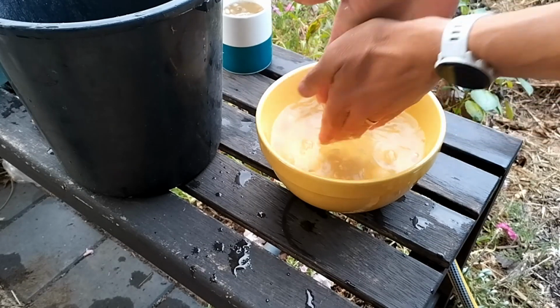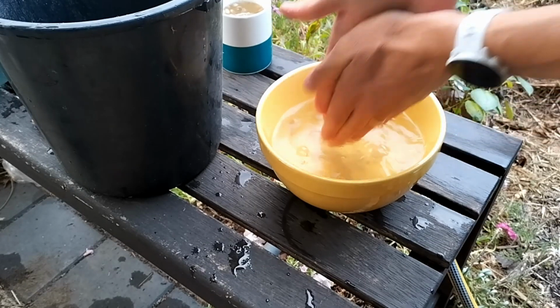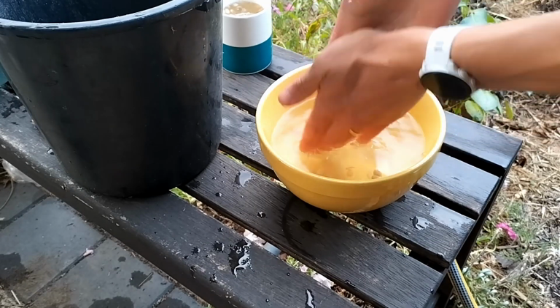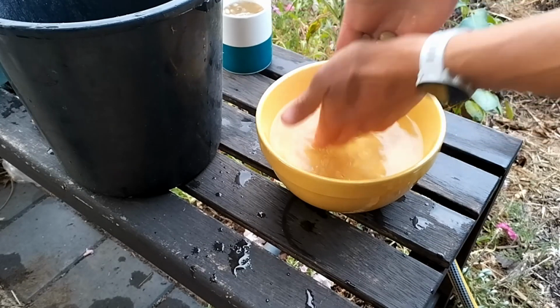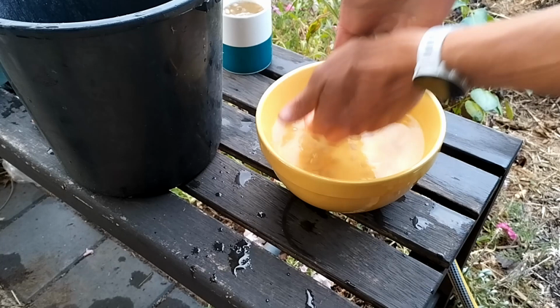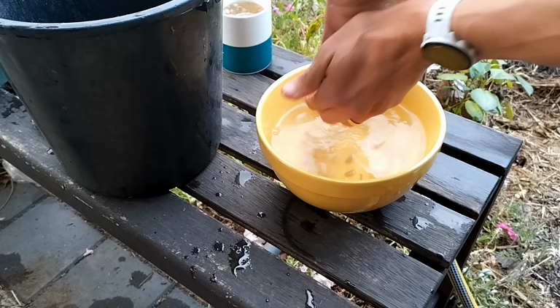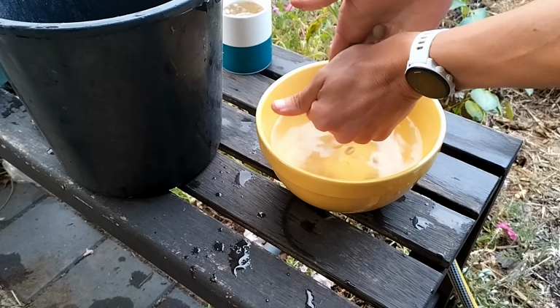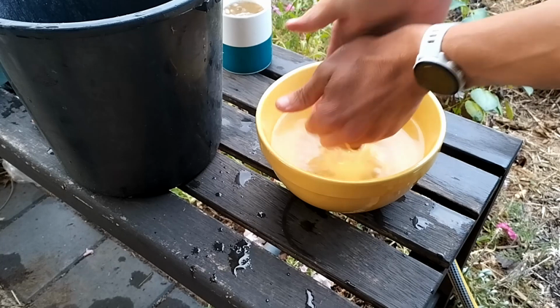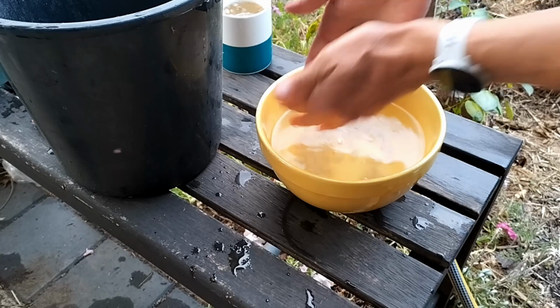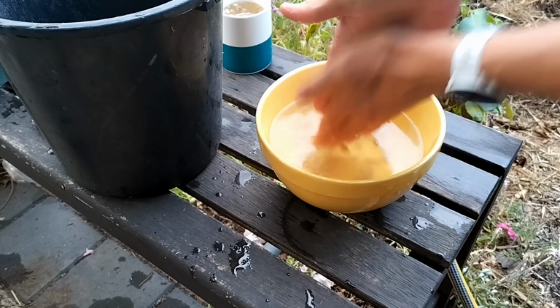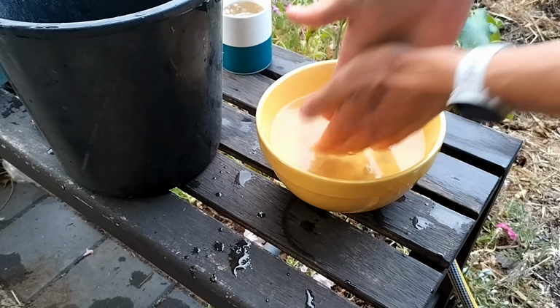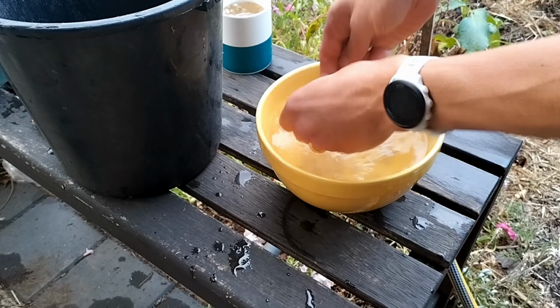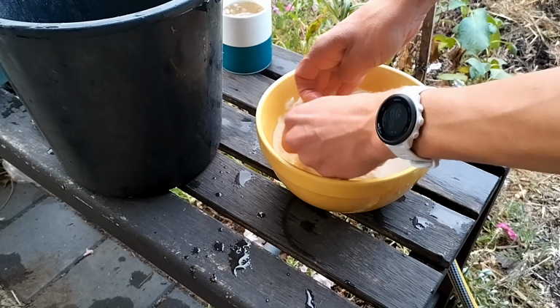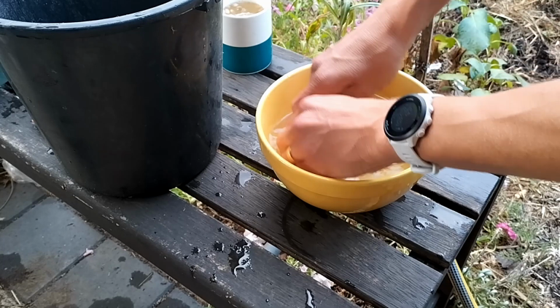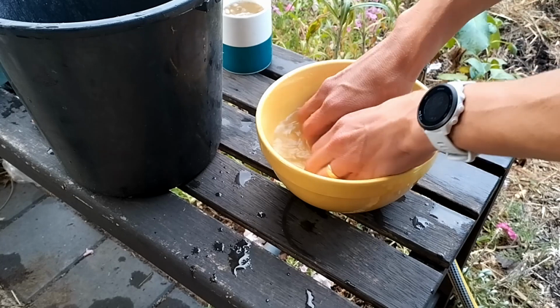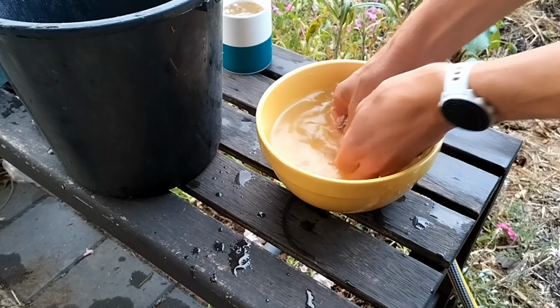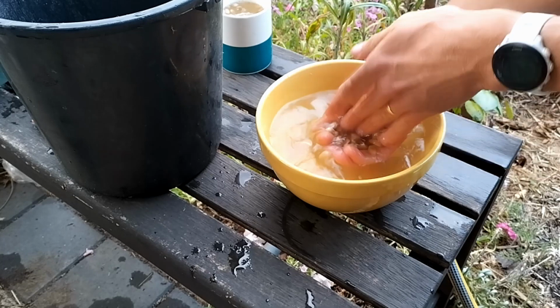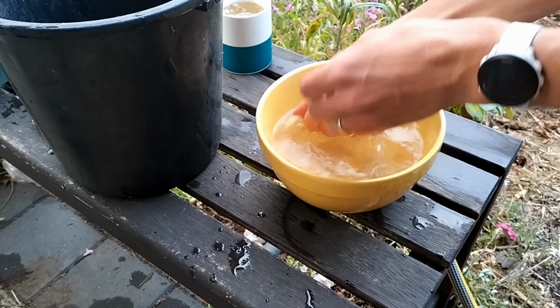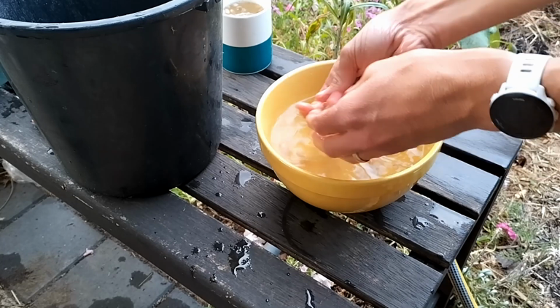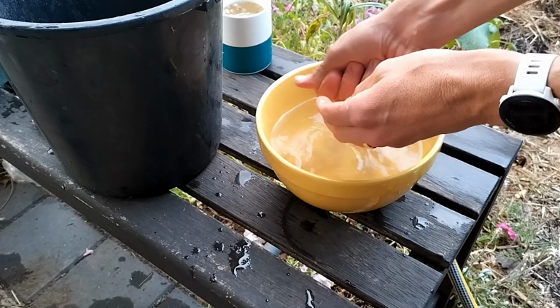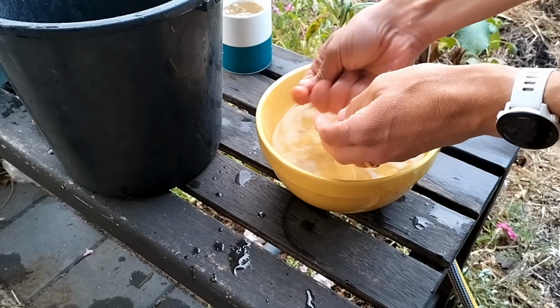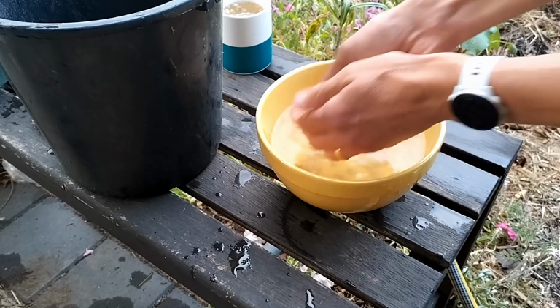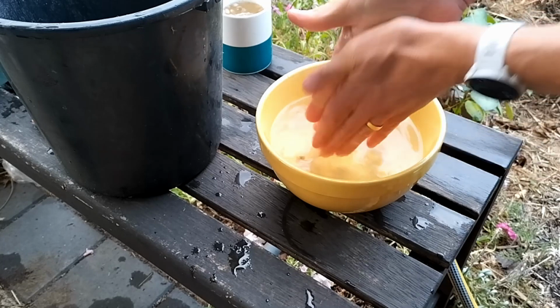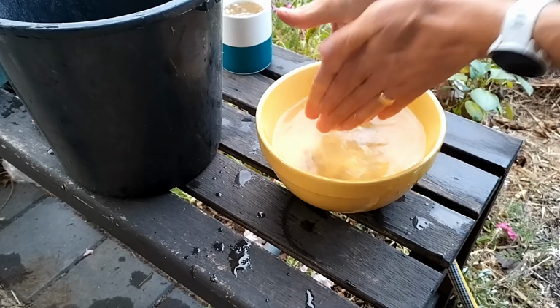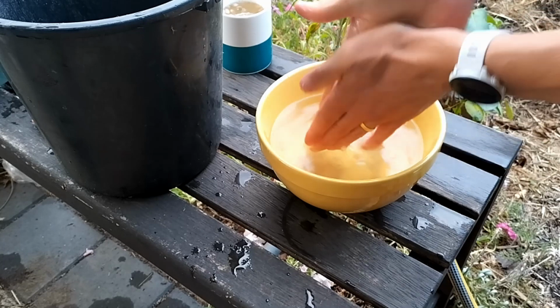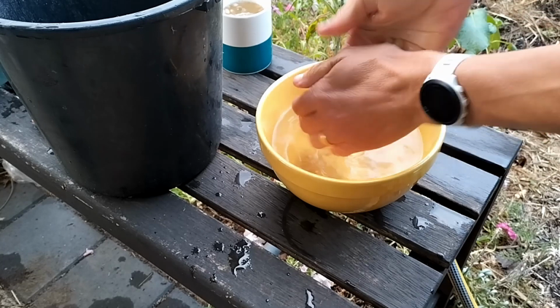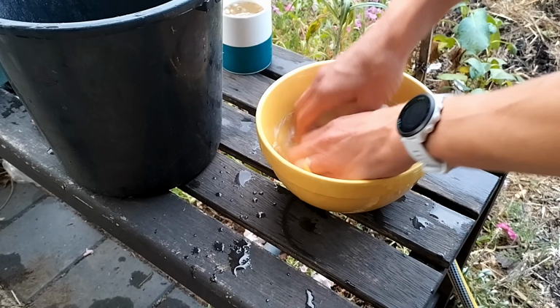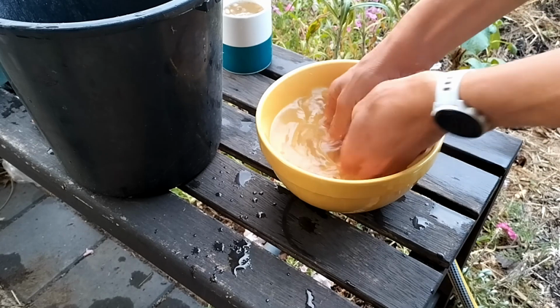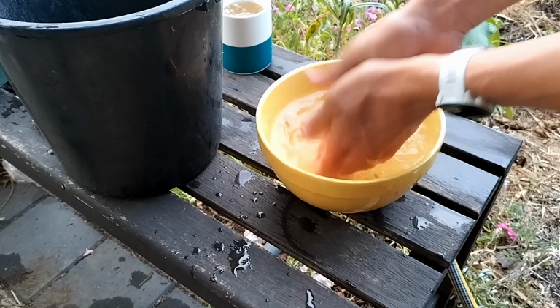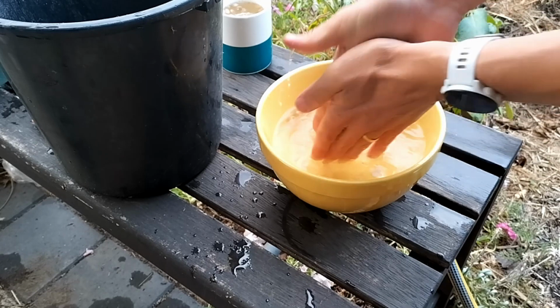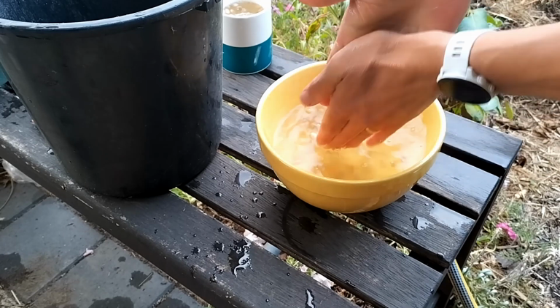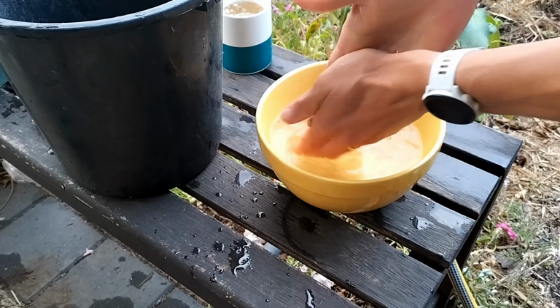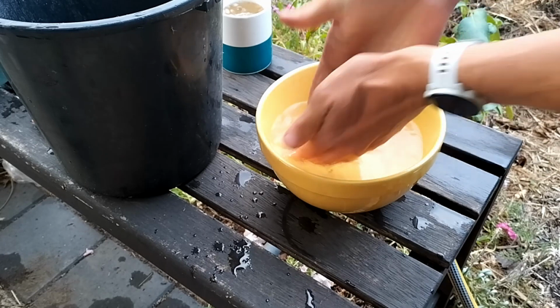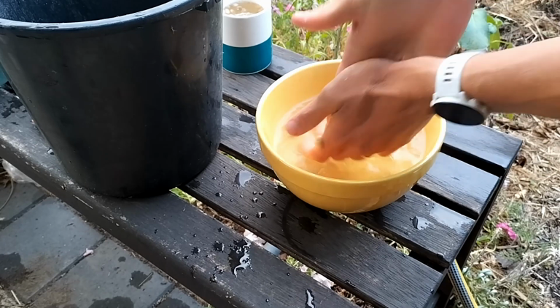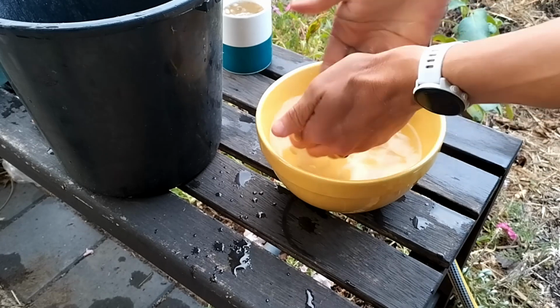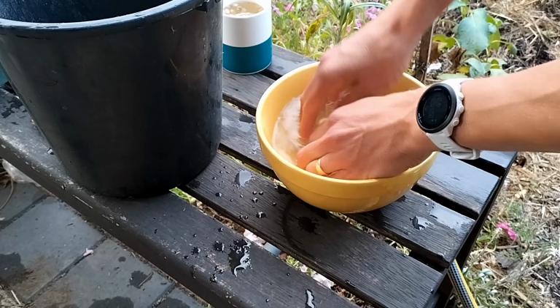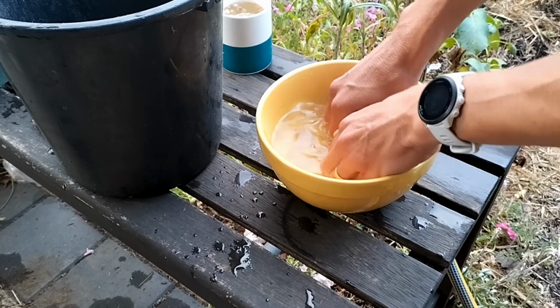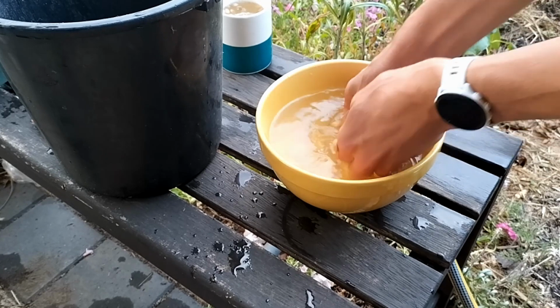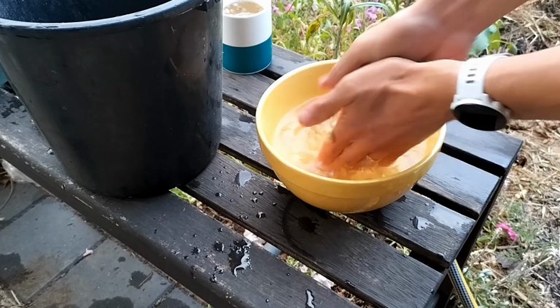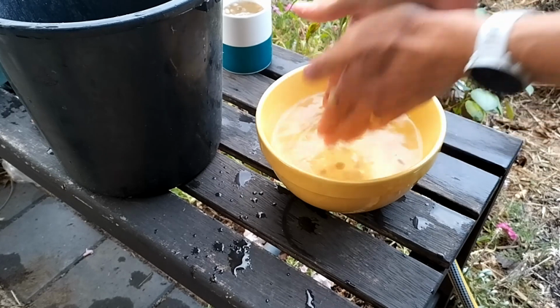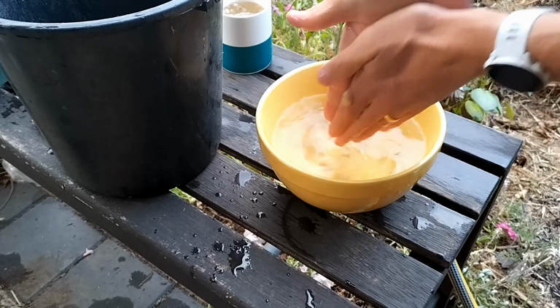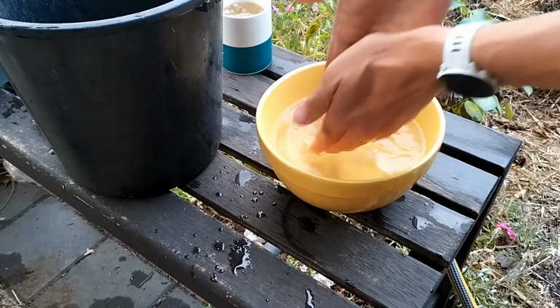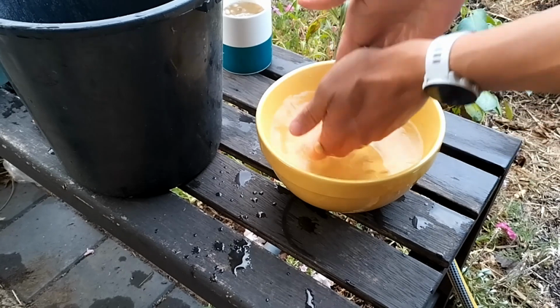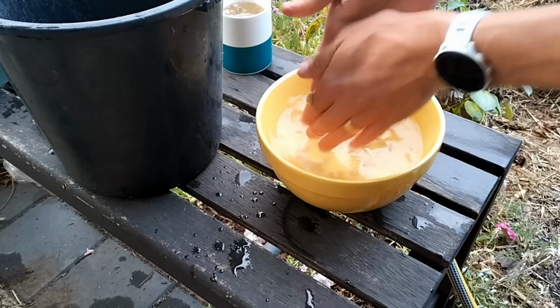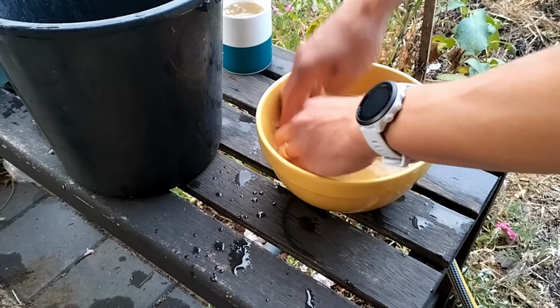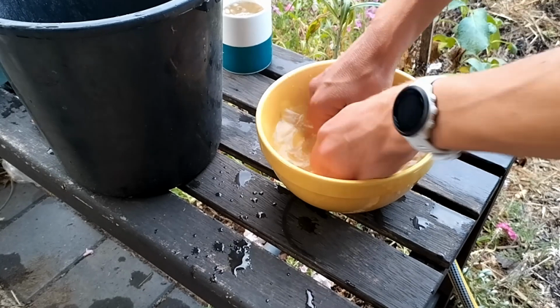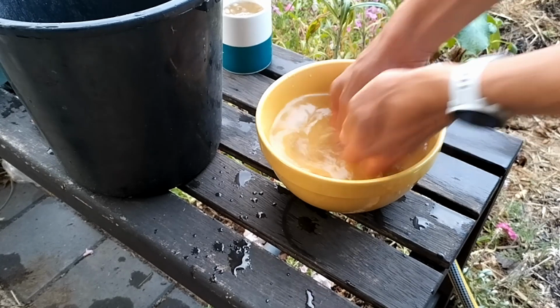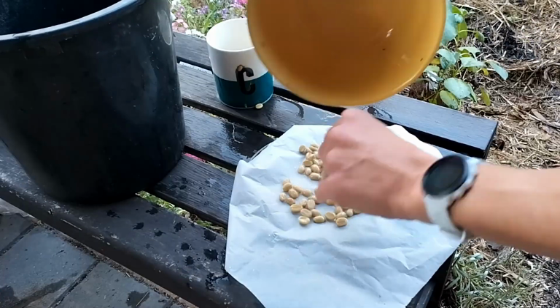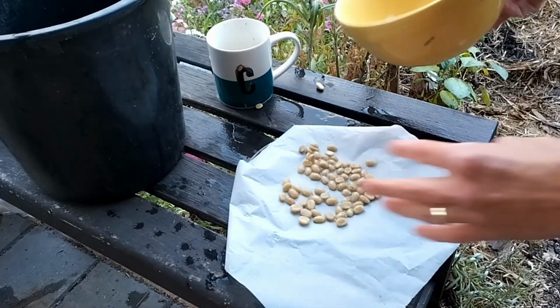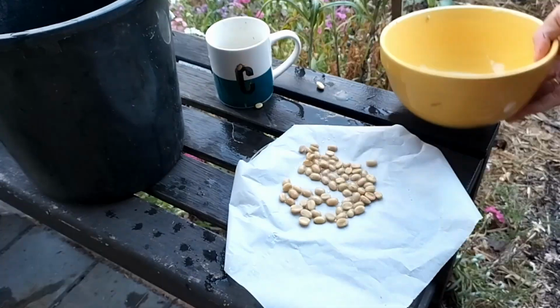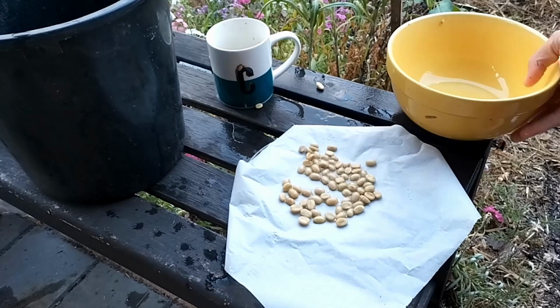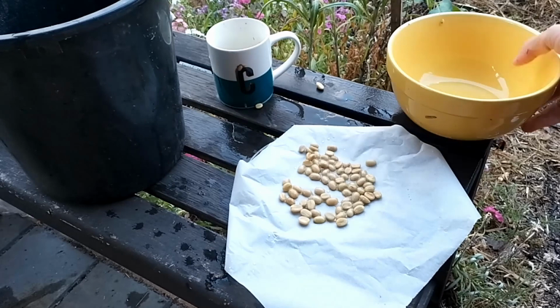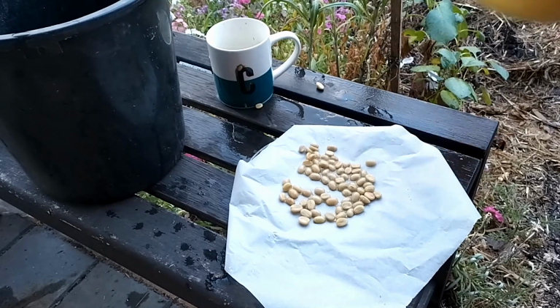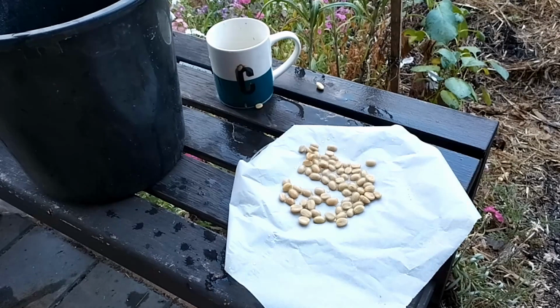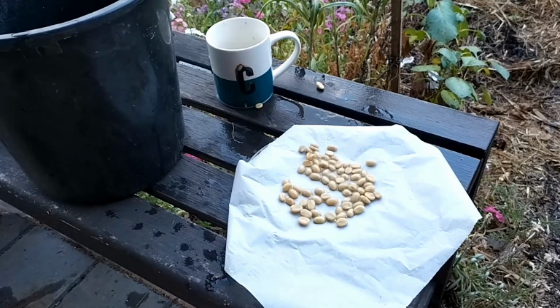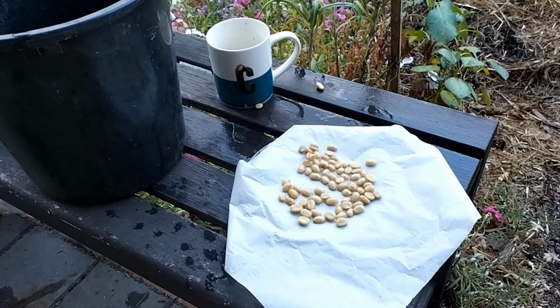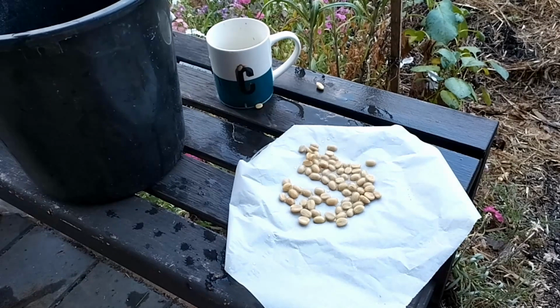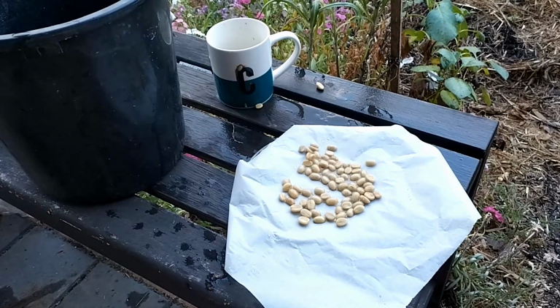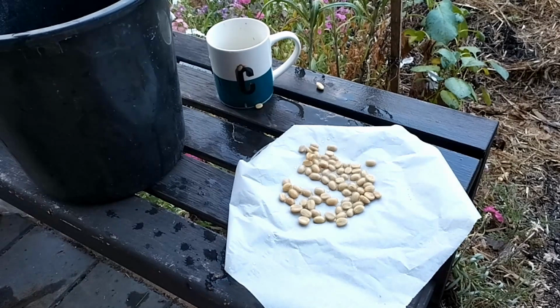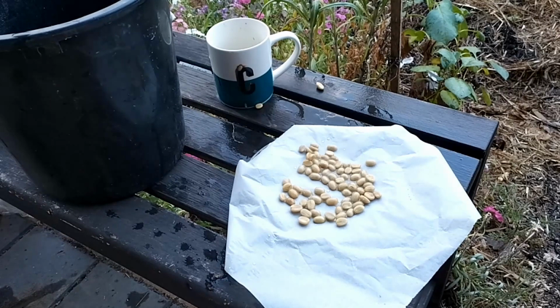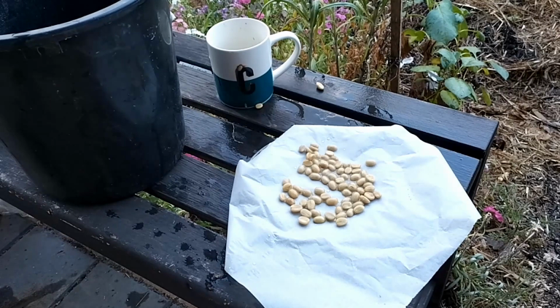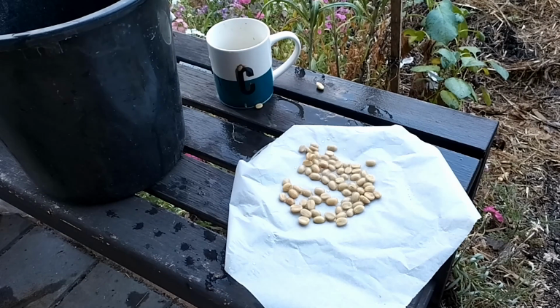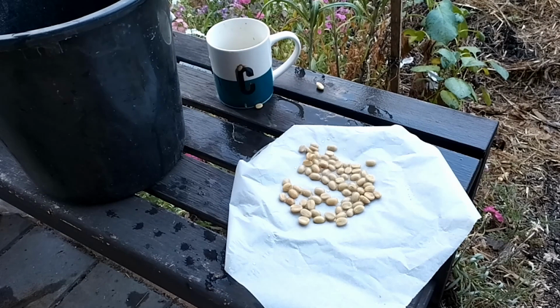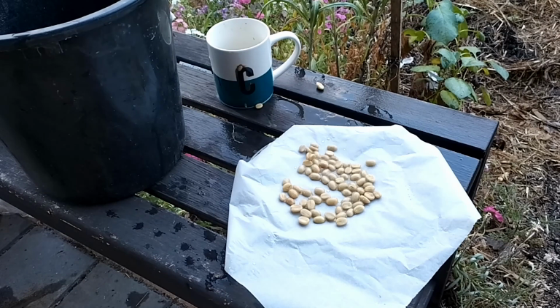Remove the beans from the water, give them a wash down — I did this a few times — to attempt to remove any leftover slippery coating, and allow them to dry out for a week or so.